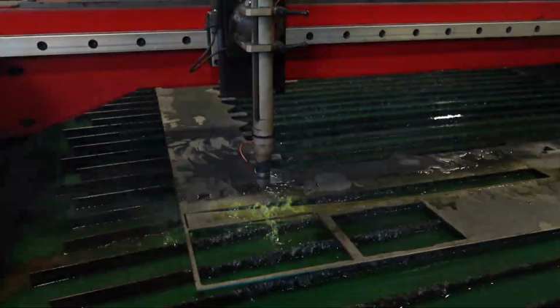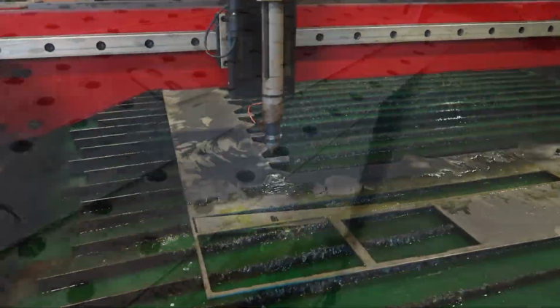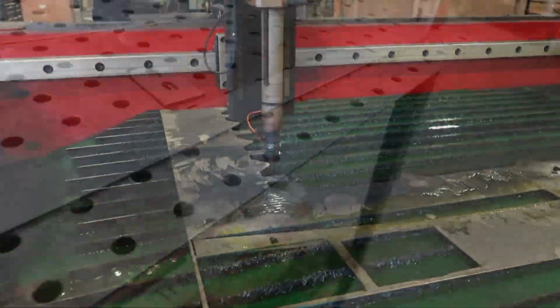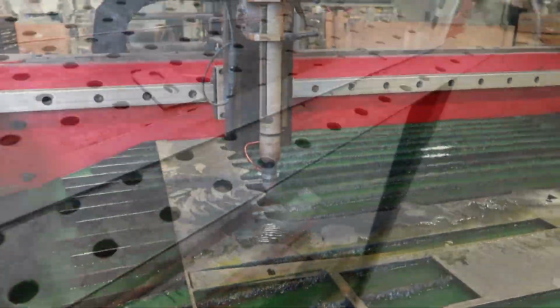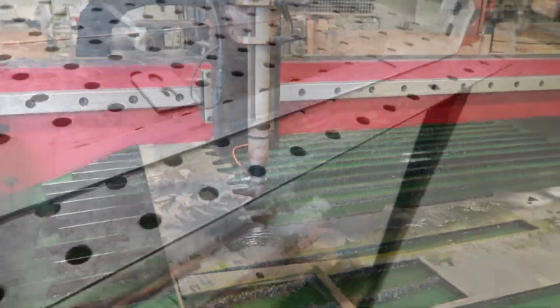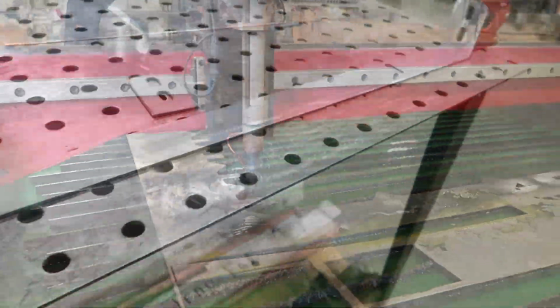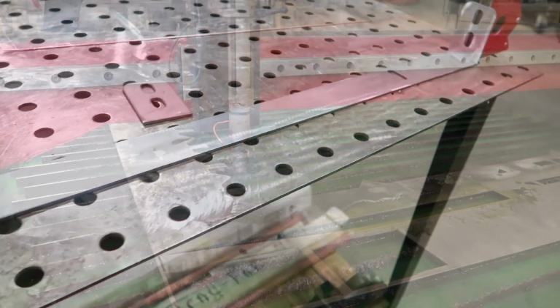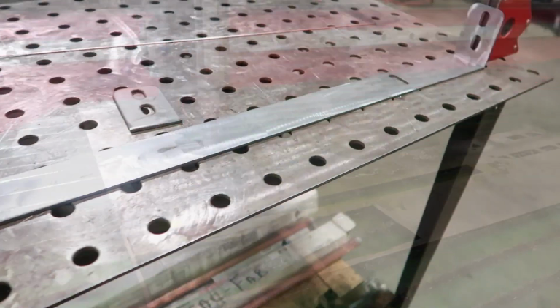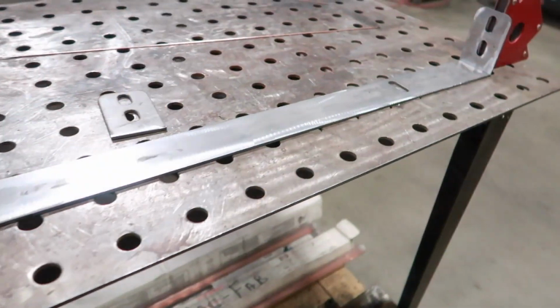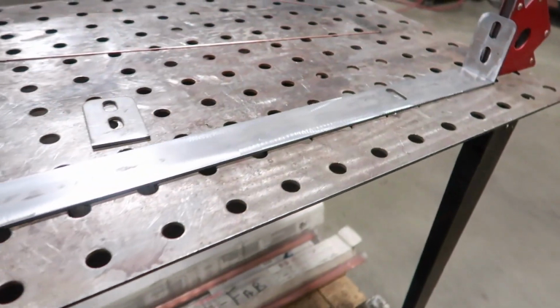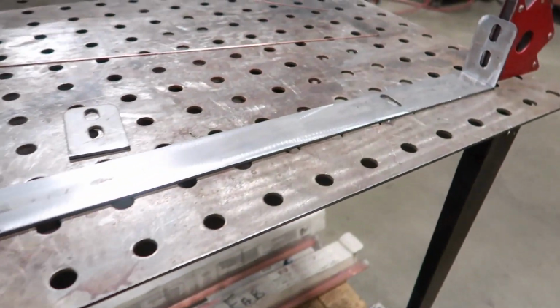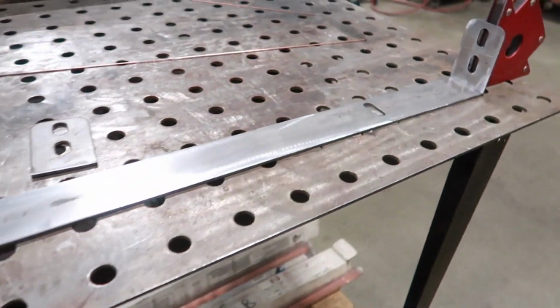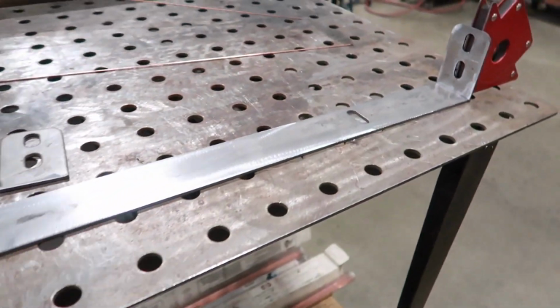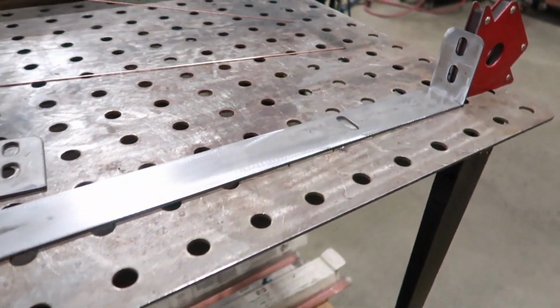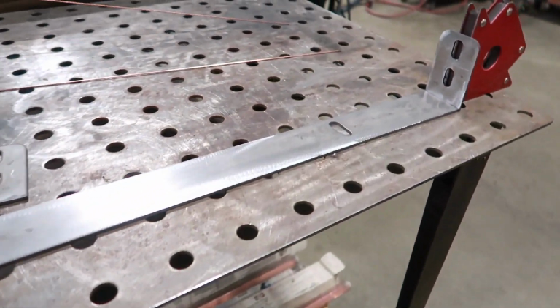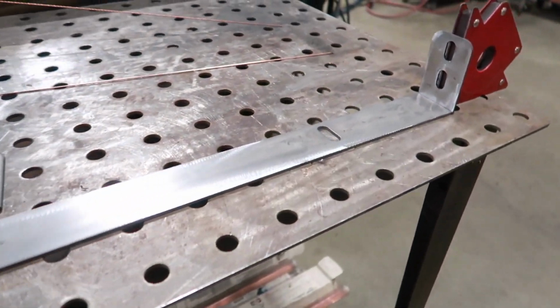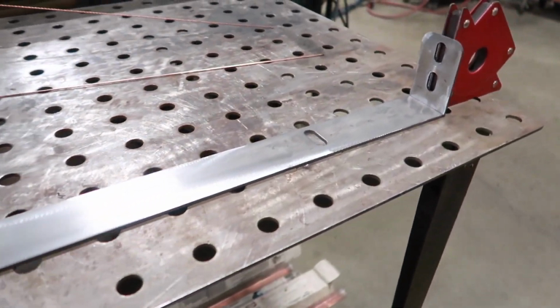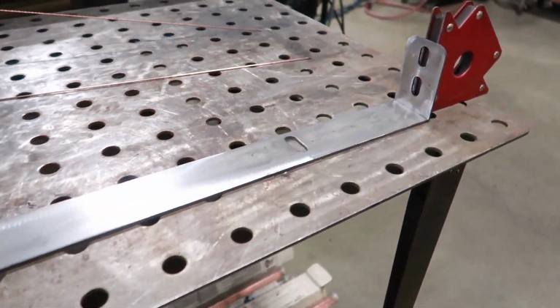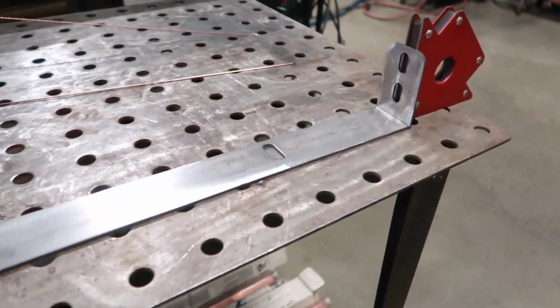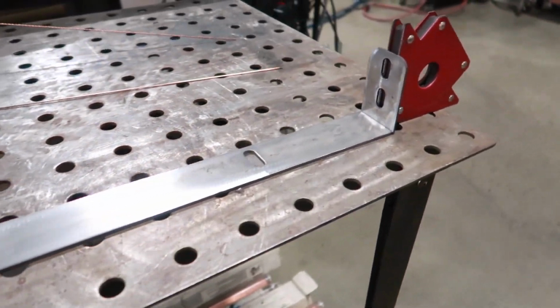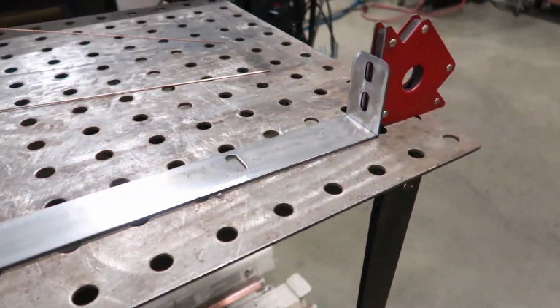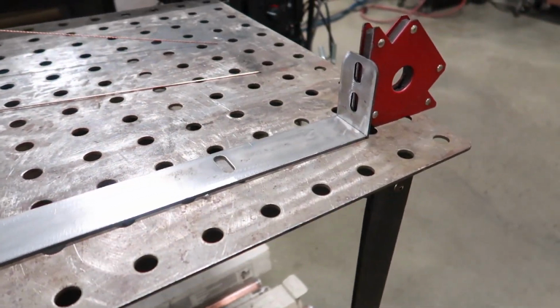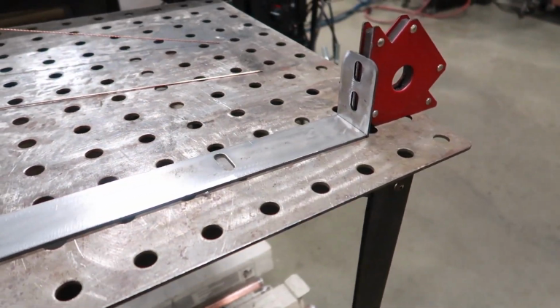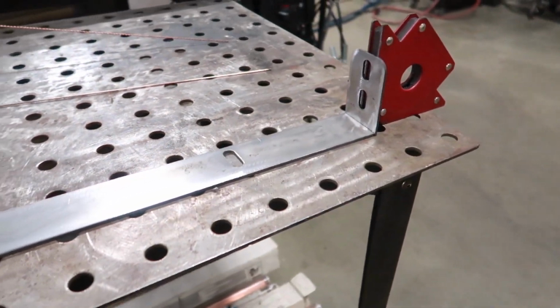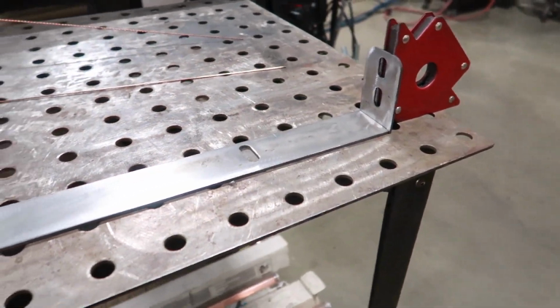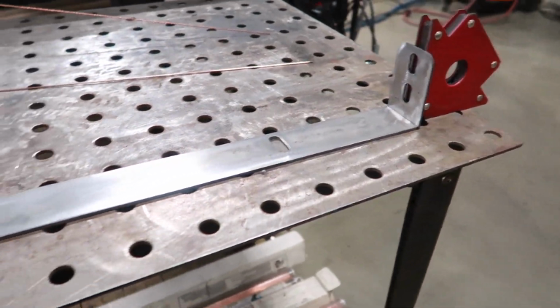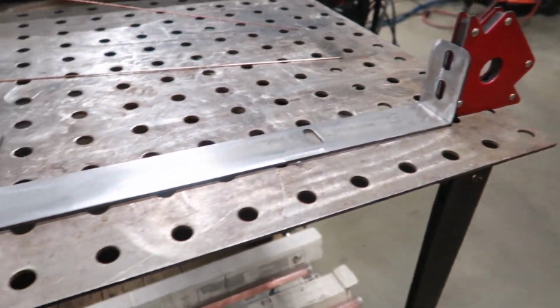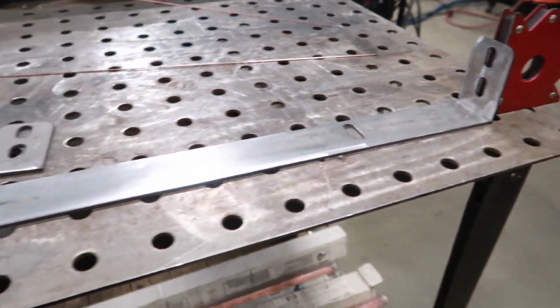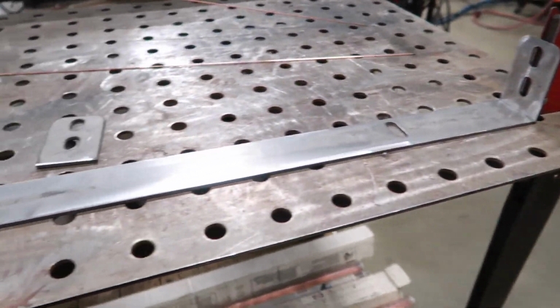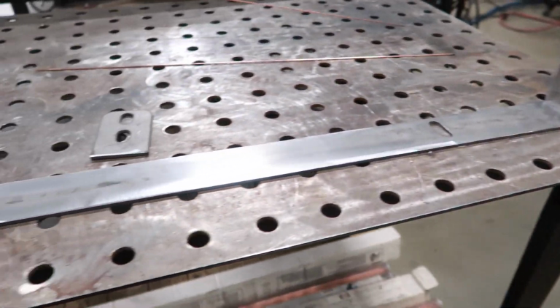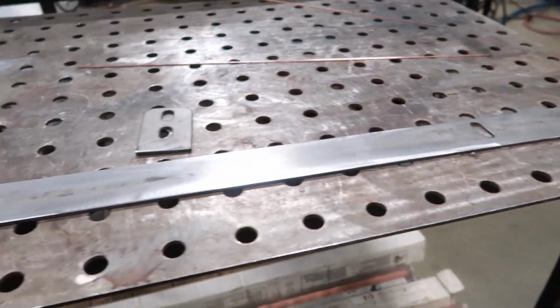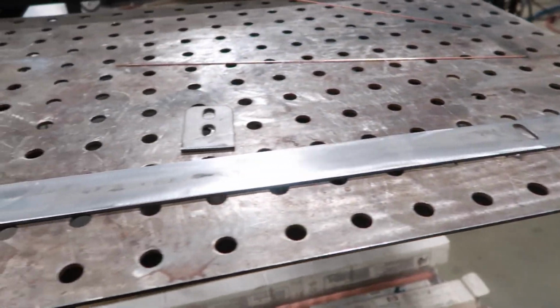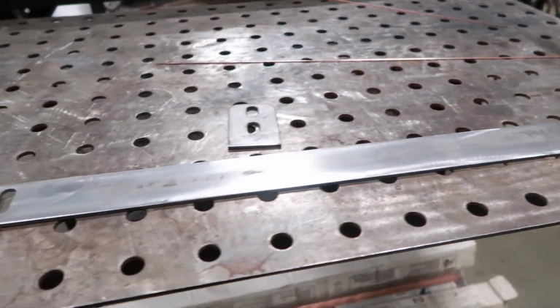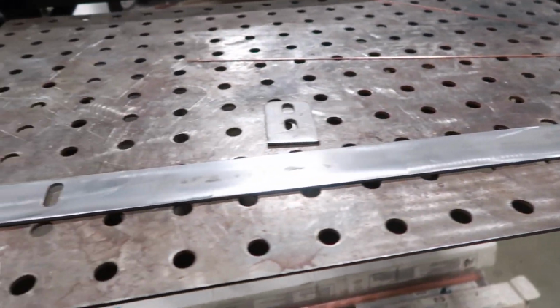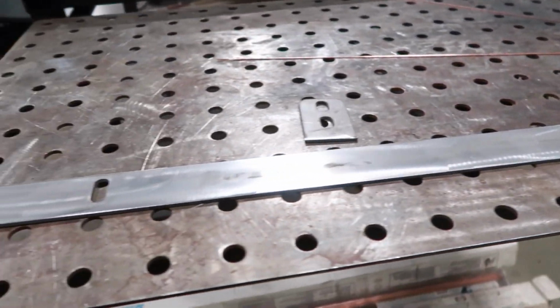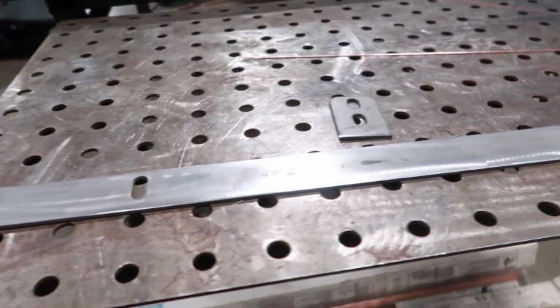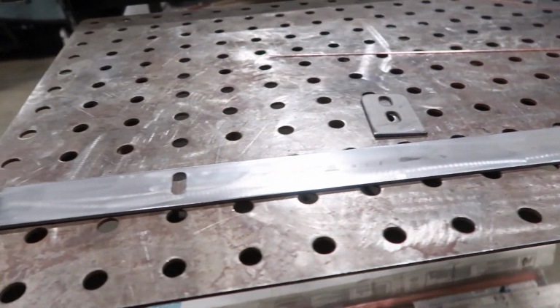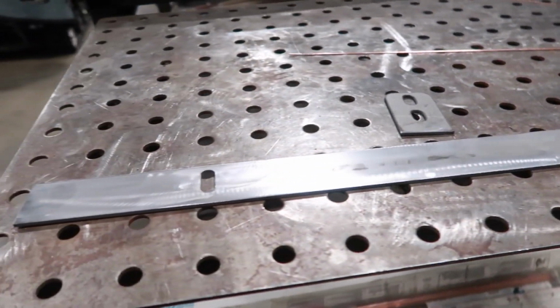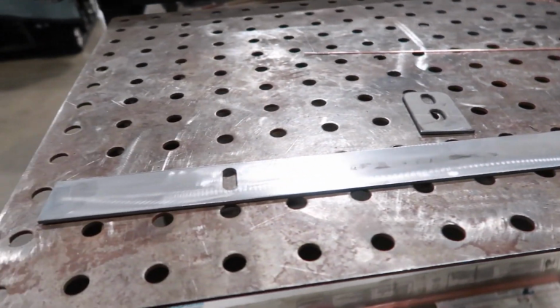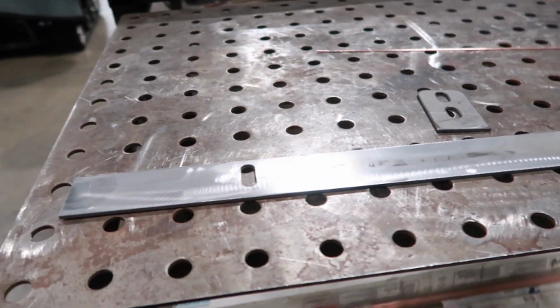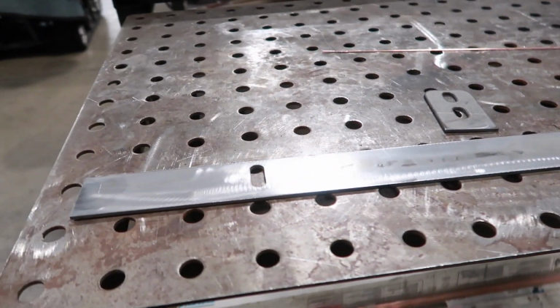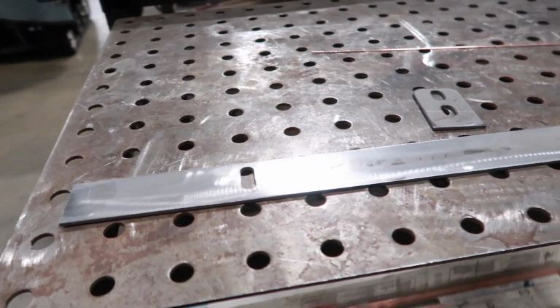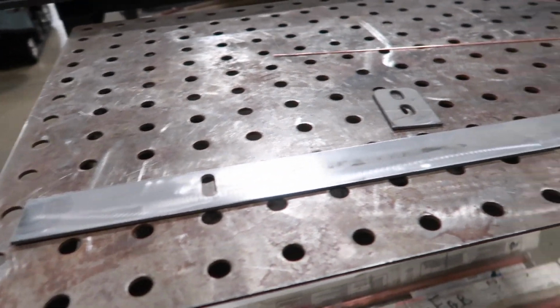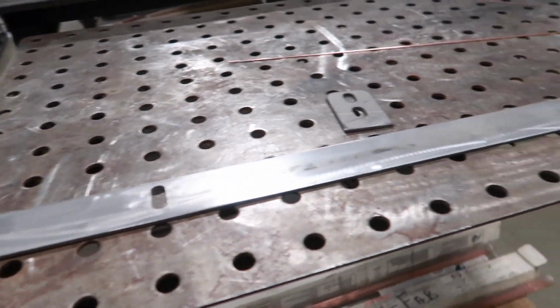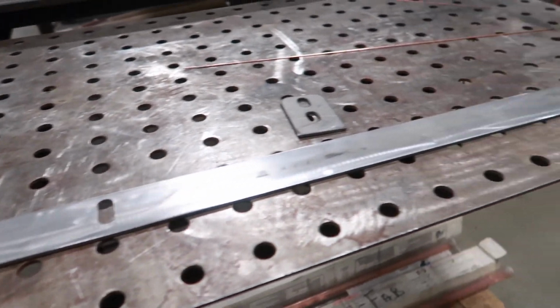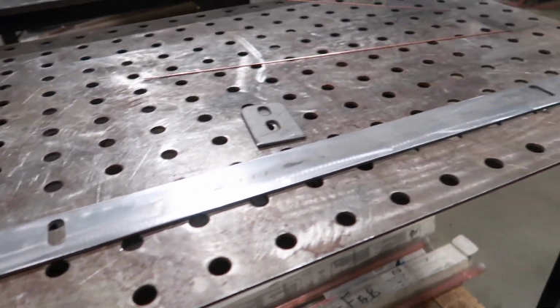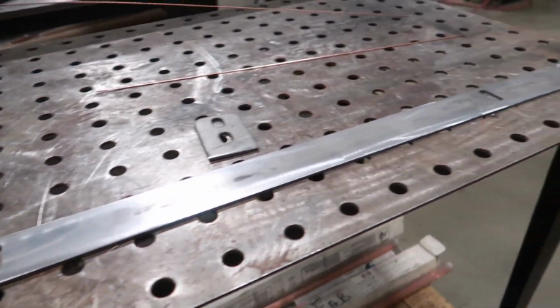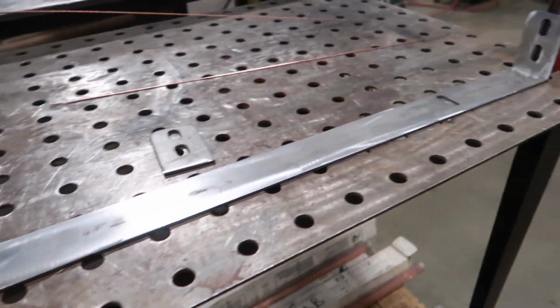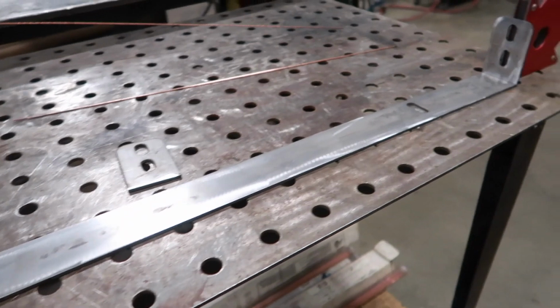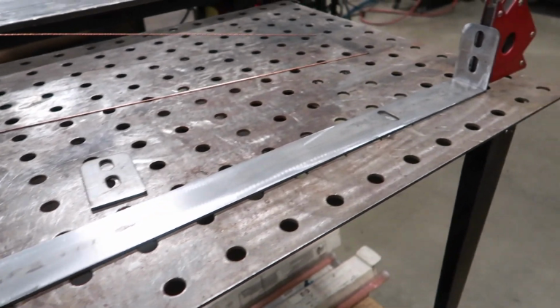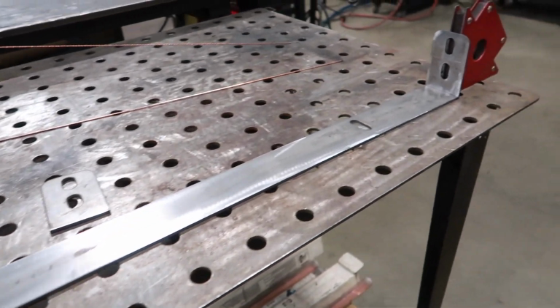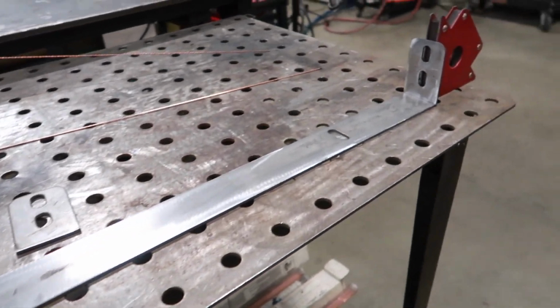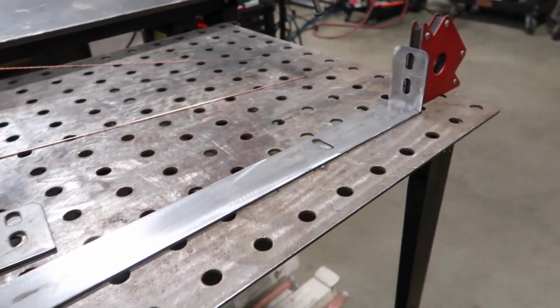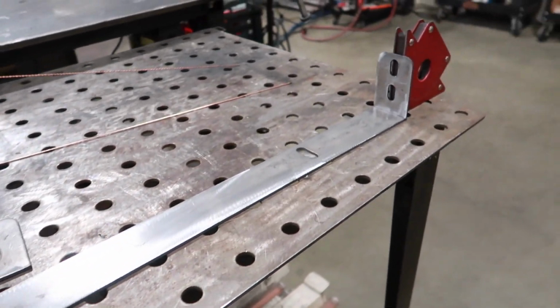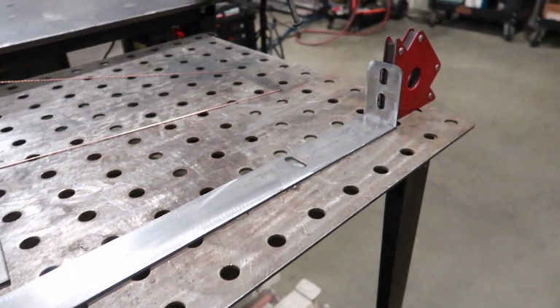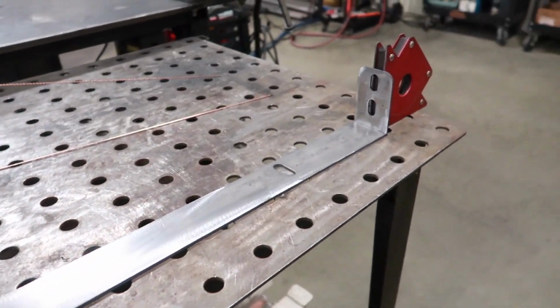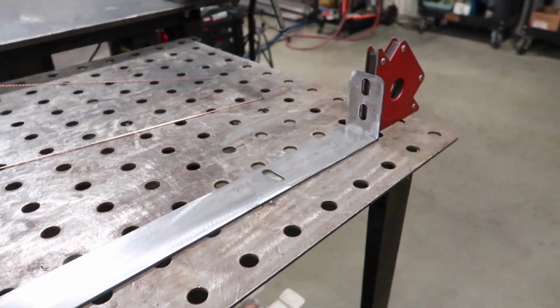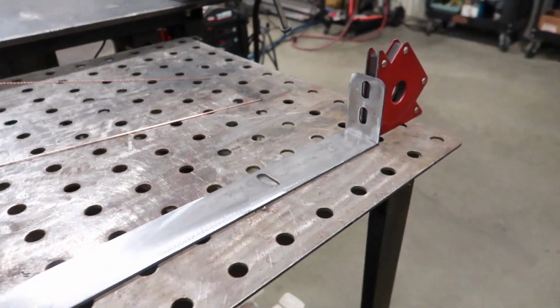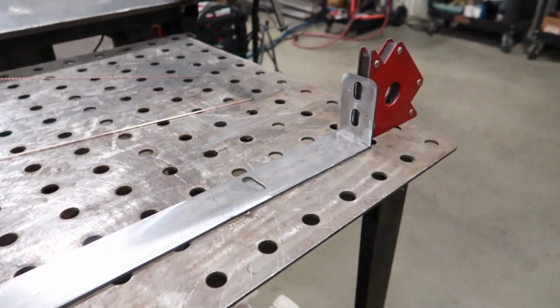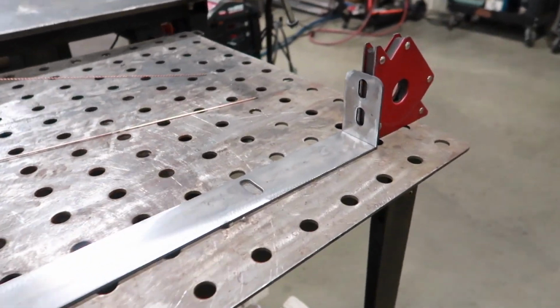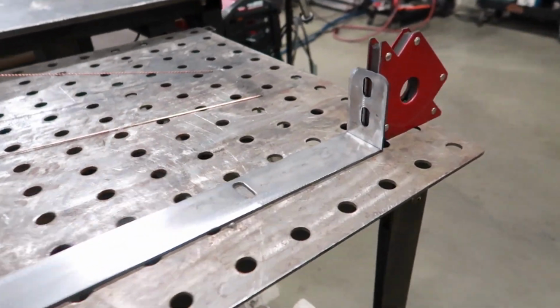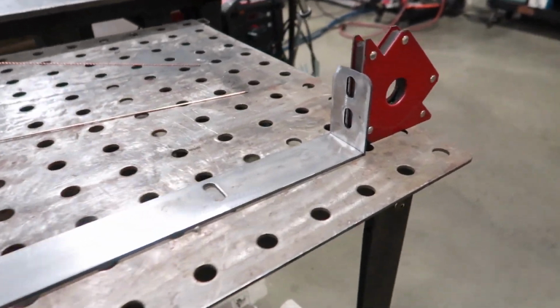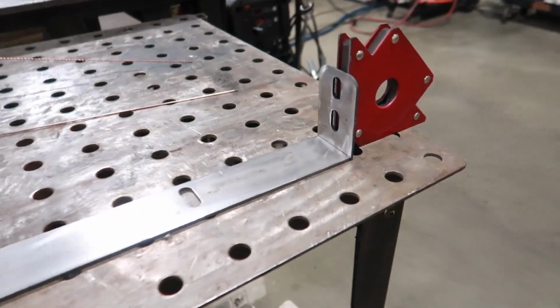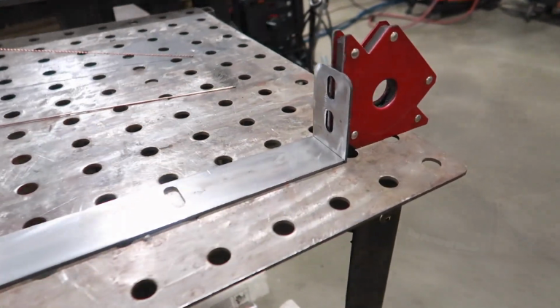Okay, so as you can see I got the parts cut out, cleaned up, and I'm going to get ready to TIG weld them up.